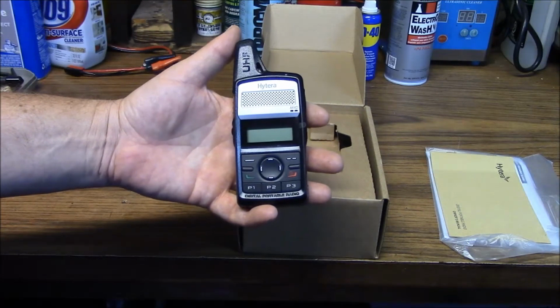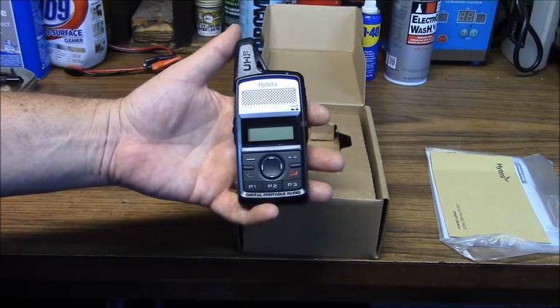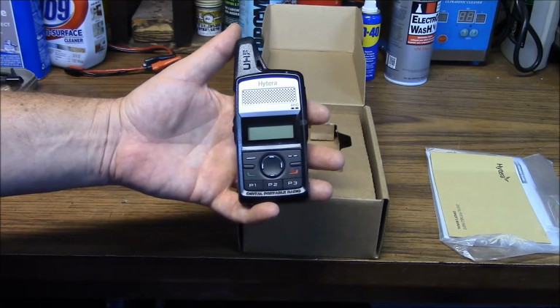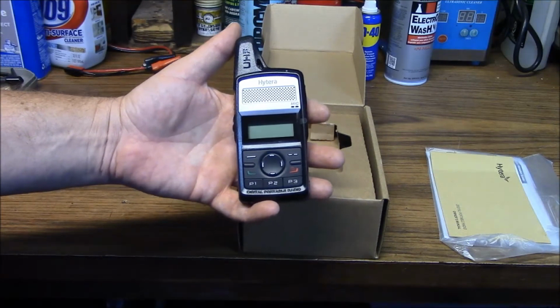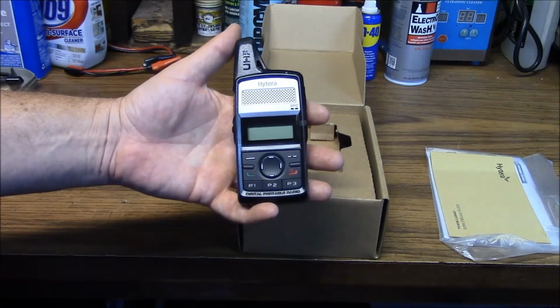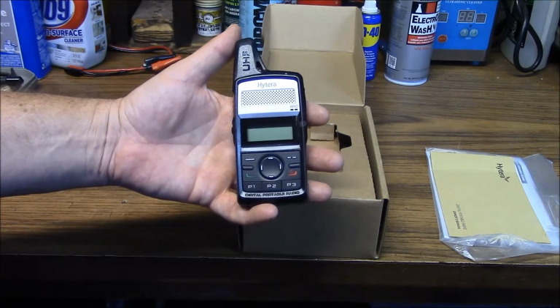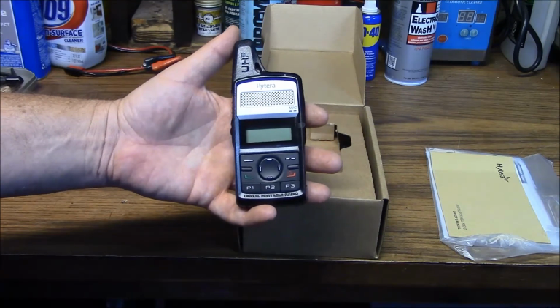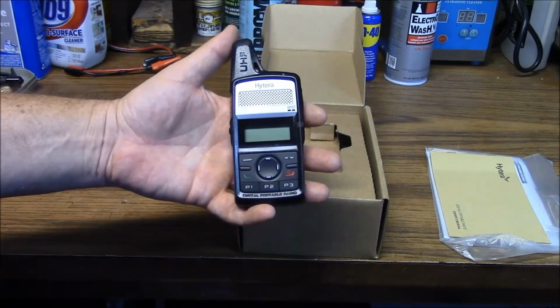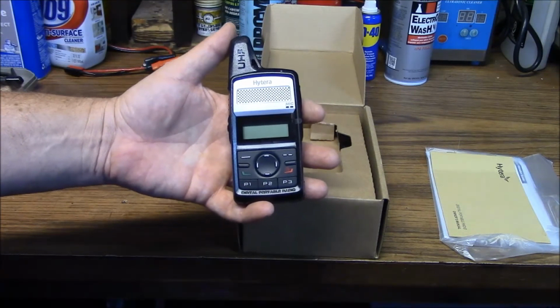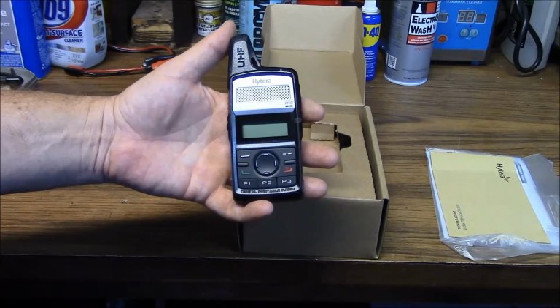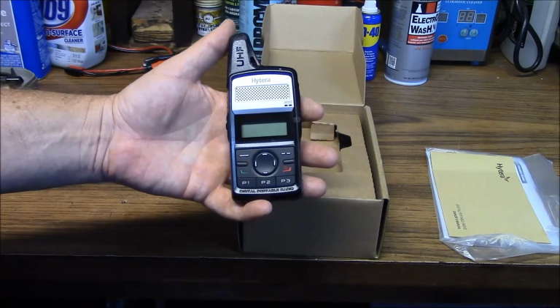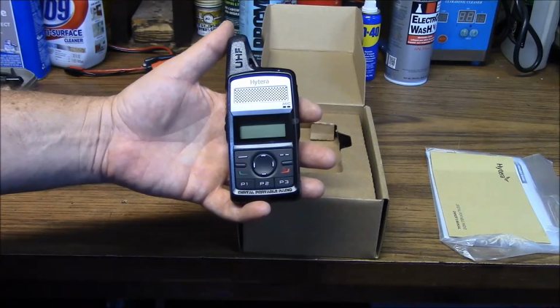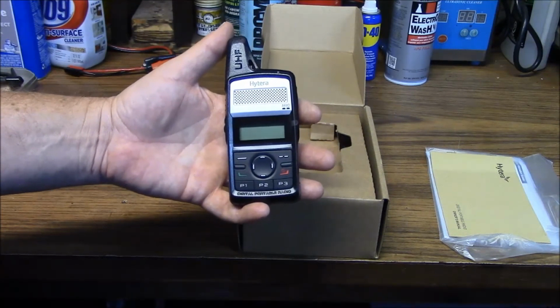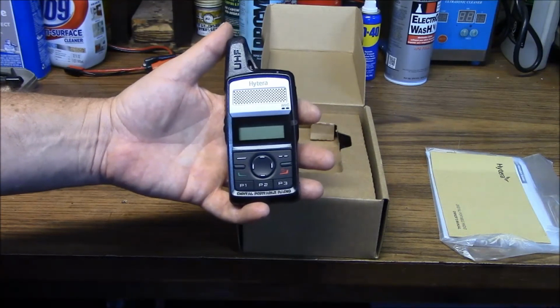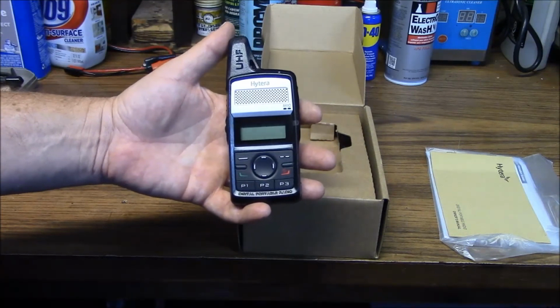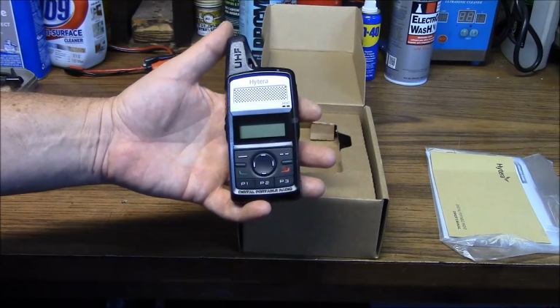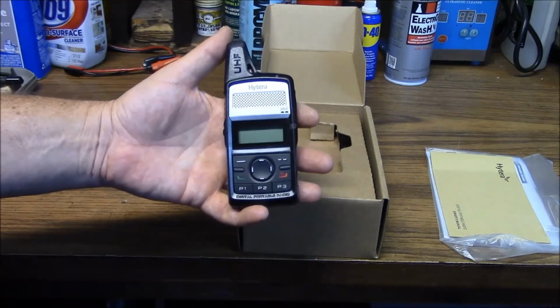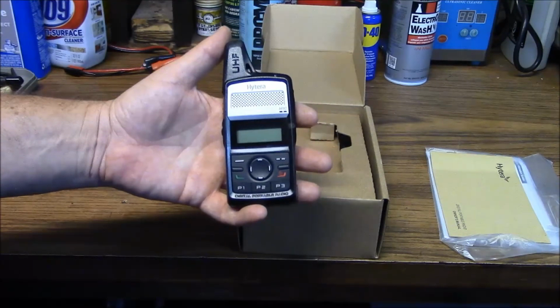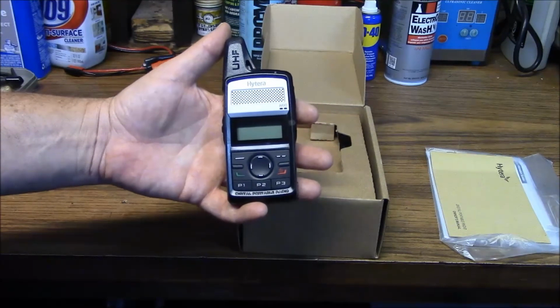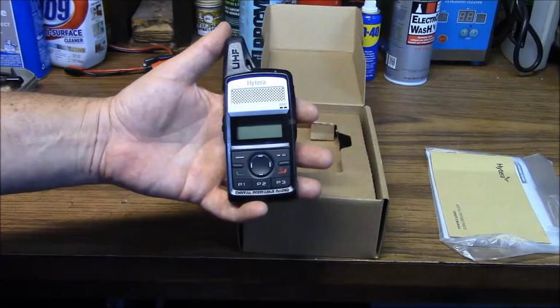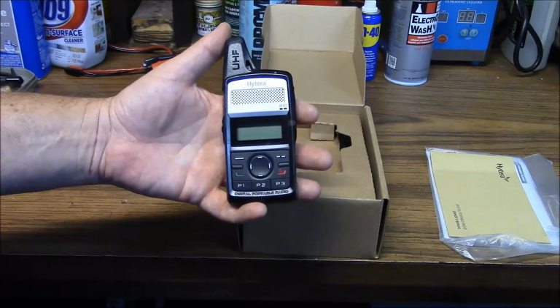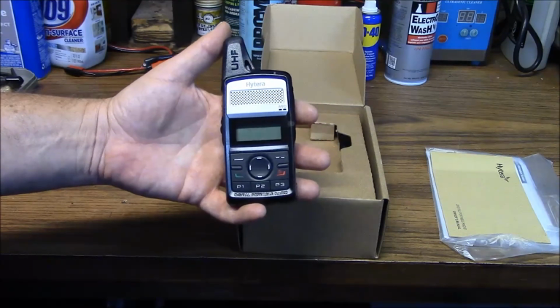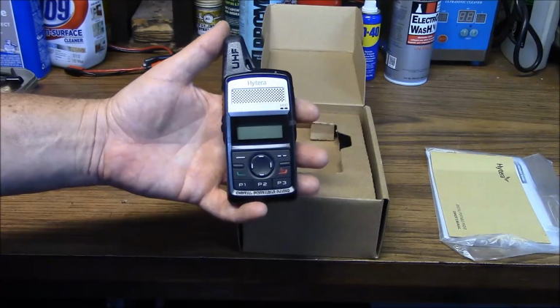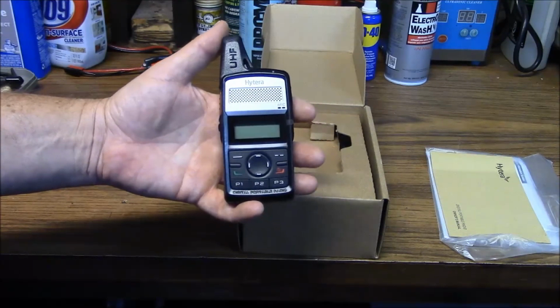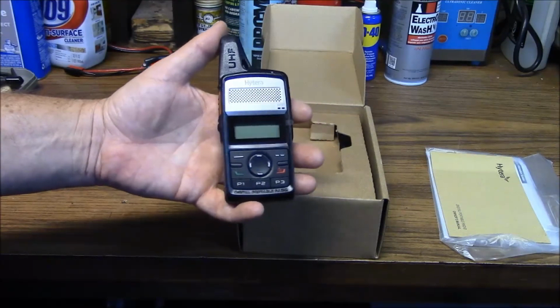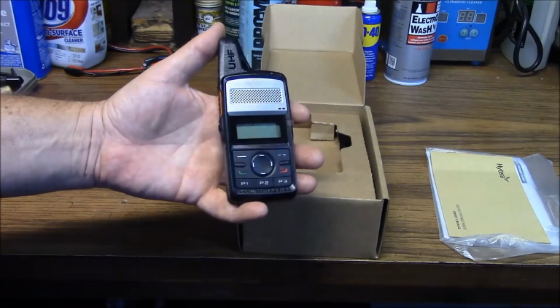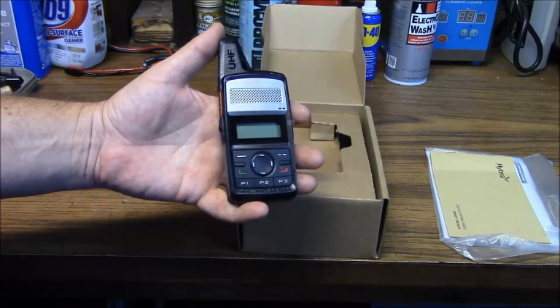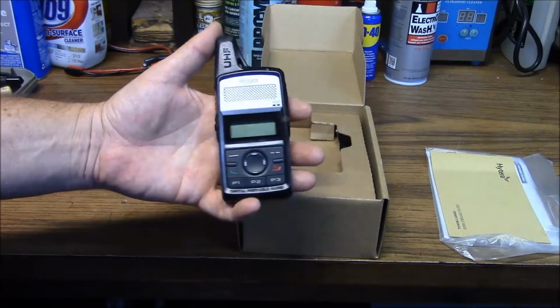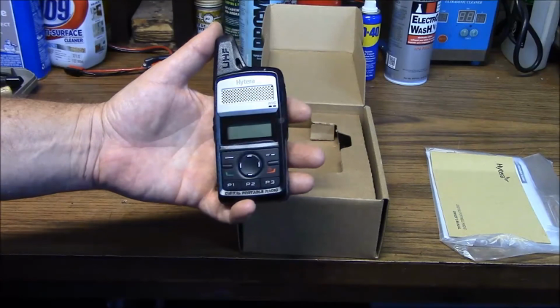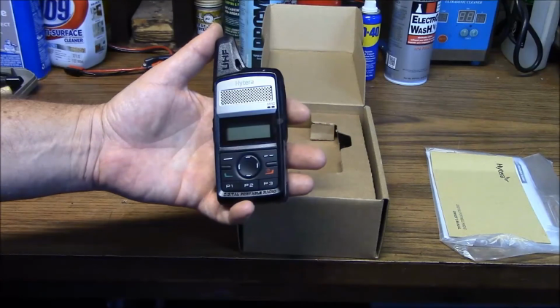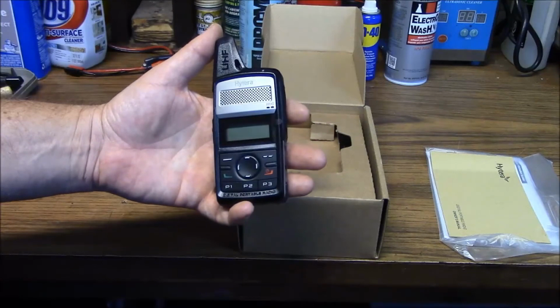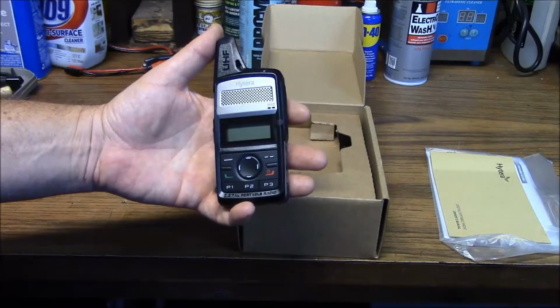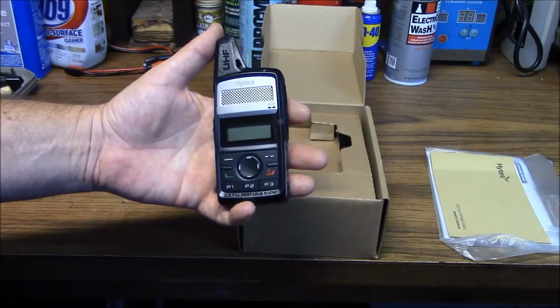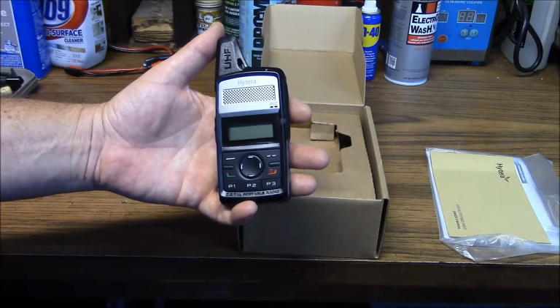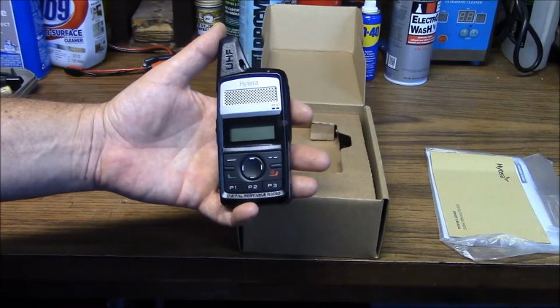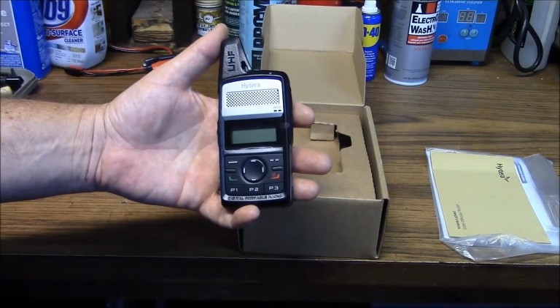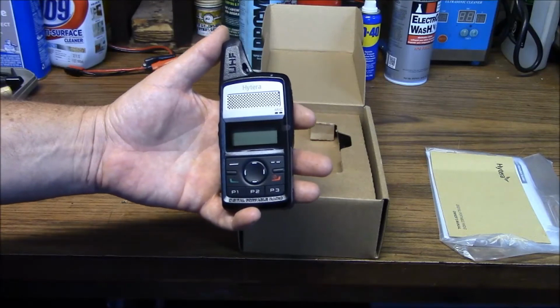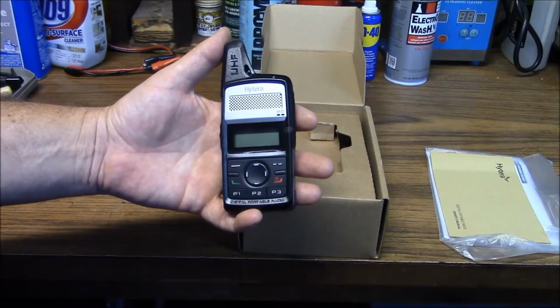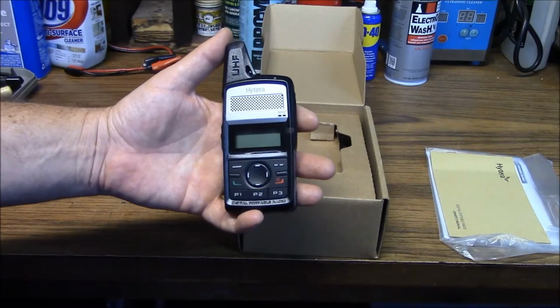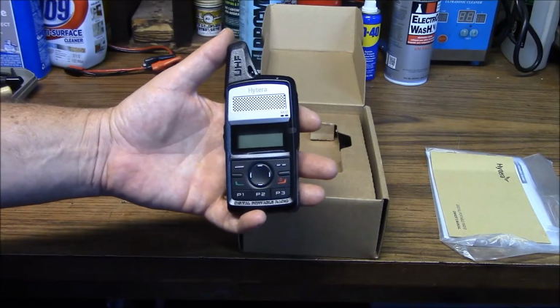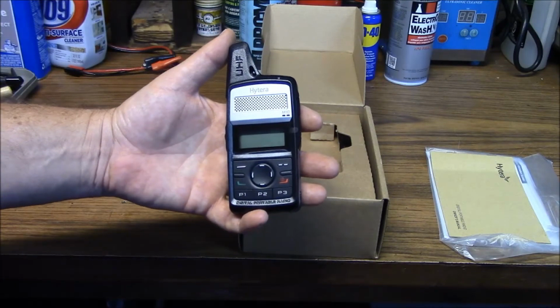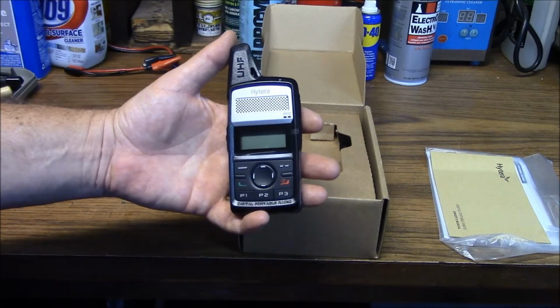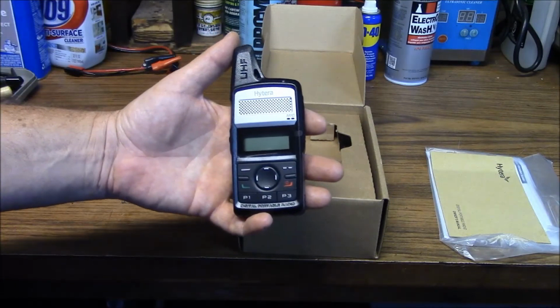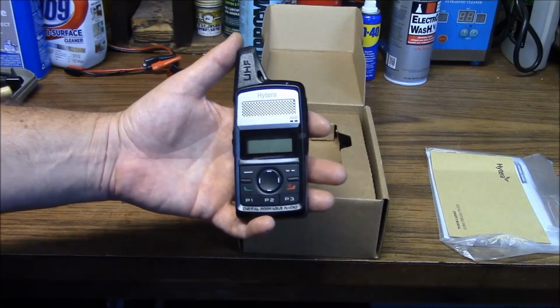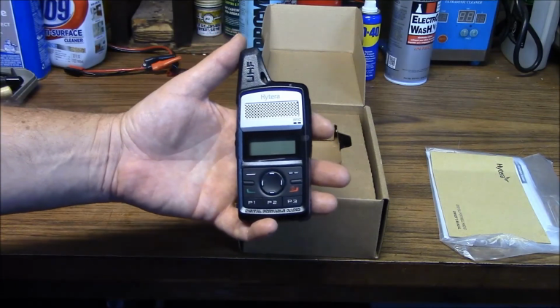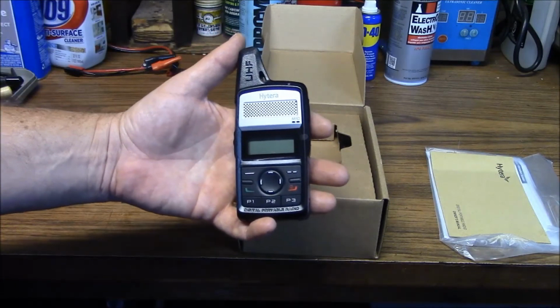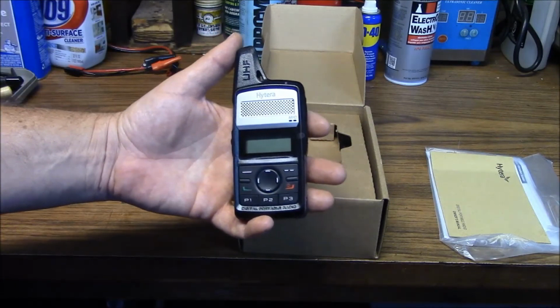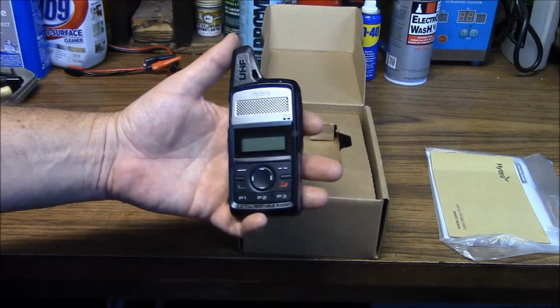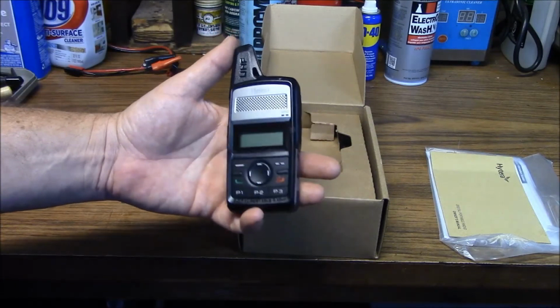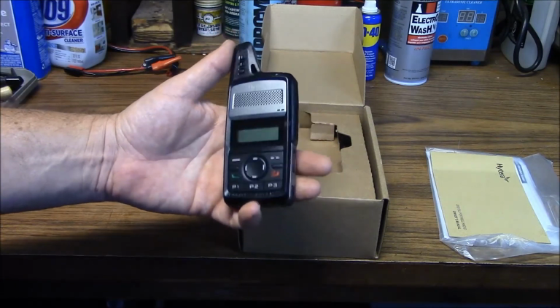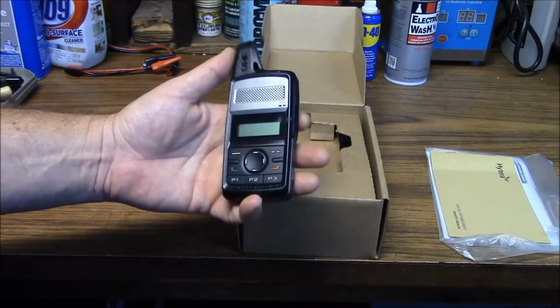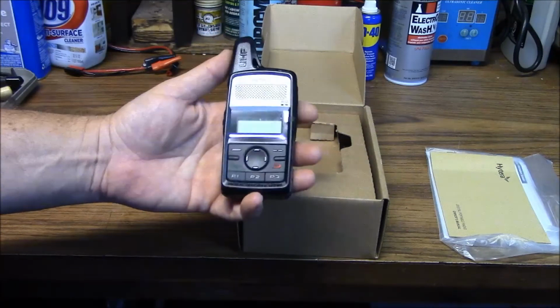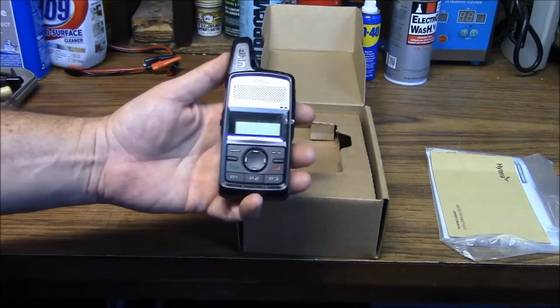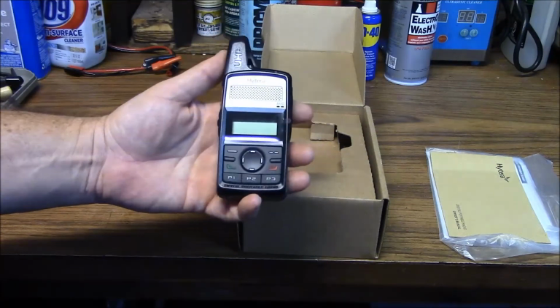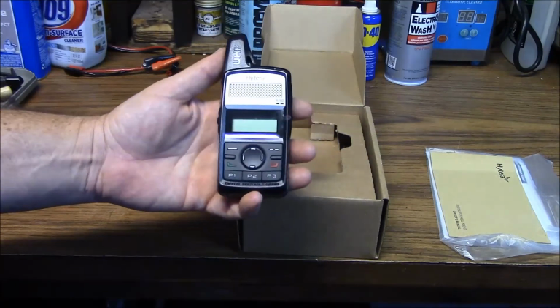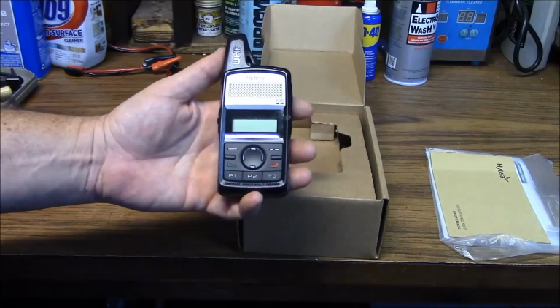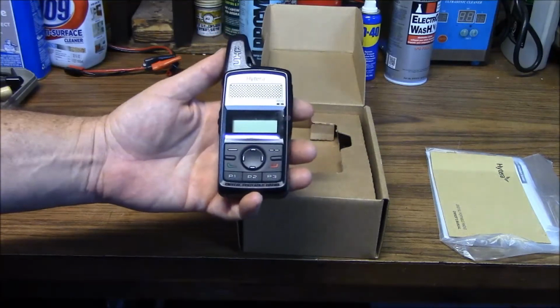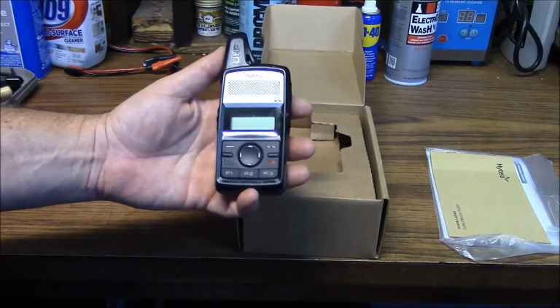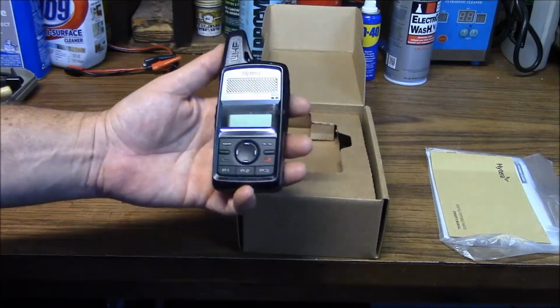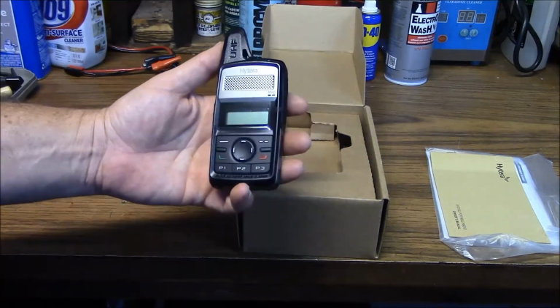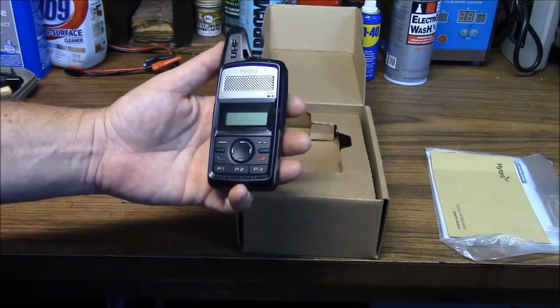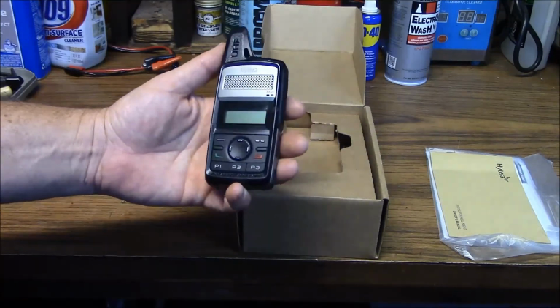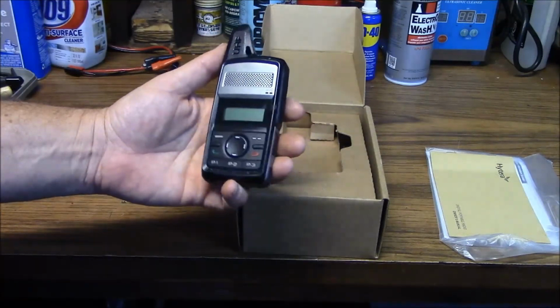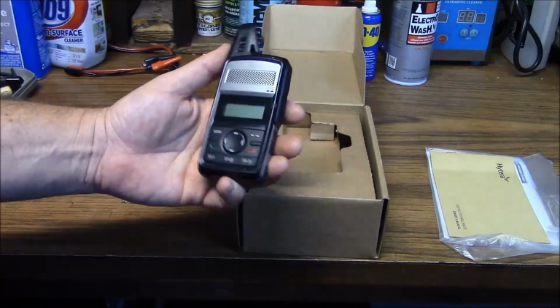They'll do wide and narrow band. In order to use wide band, you need the entitlement key with the software, but that's out there, so that's not a problem at all.